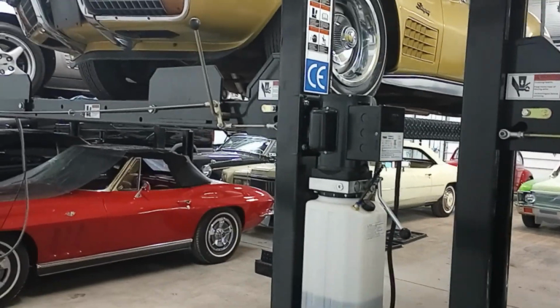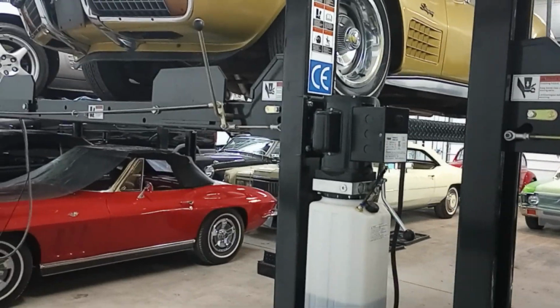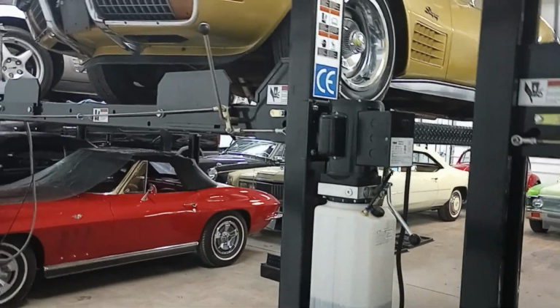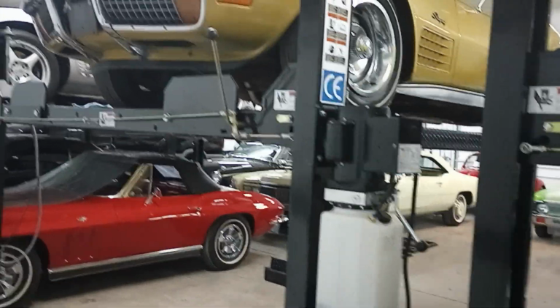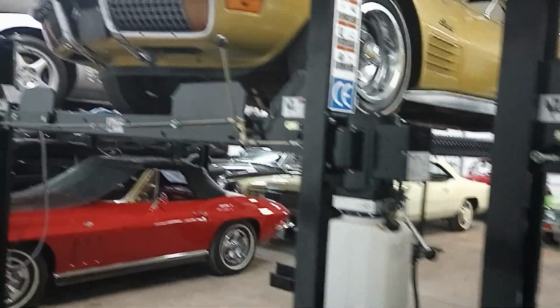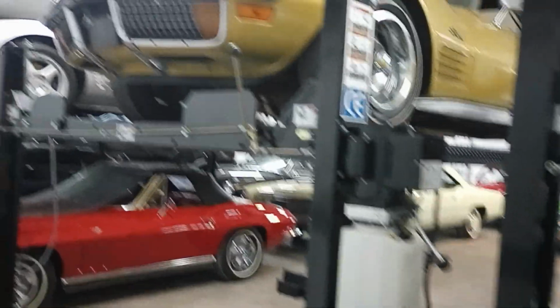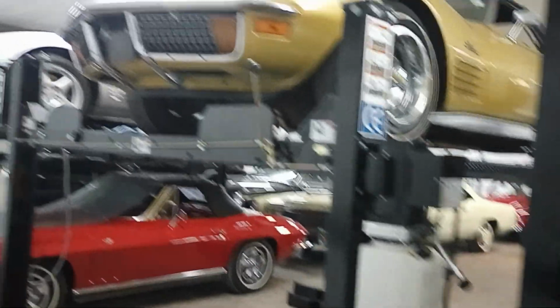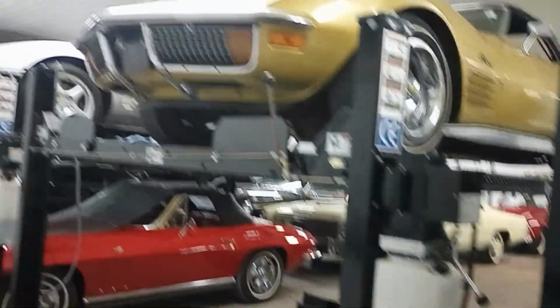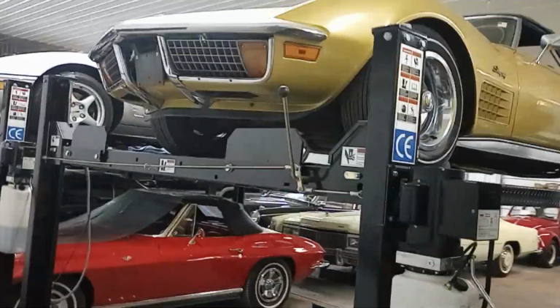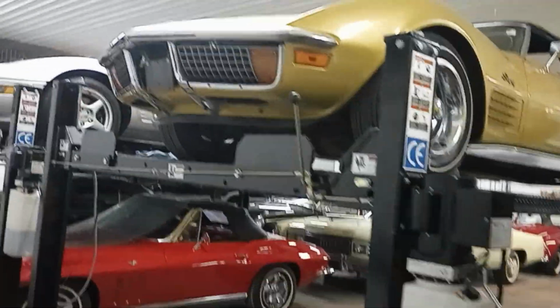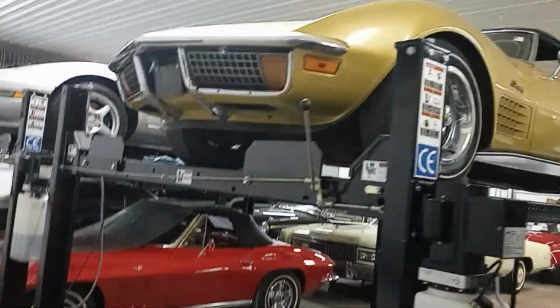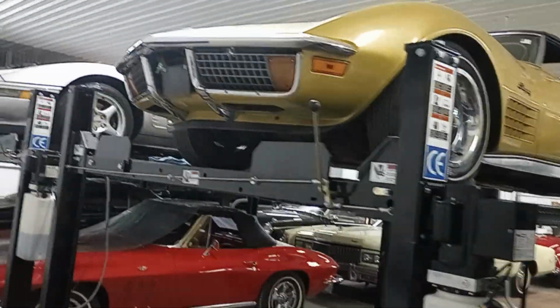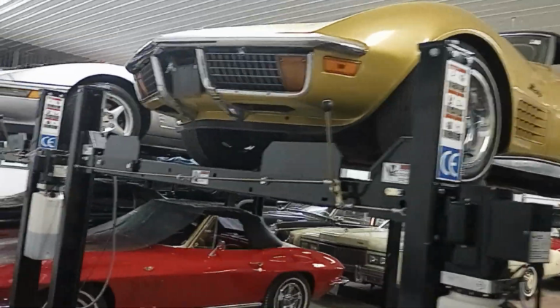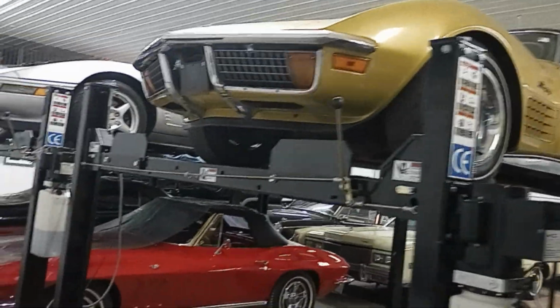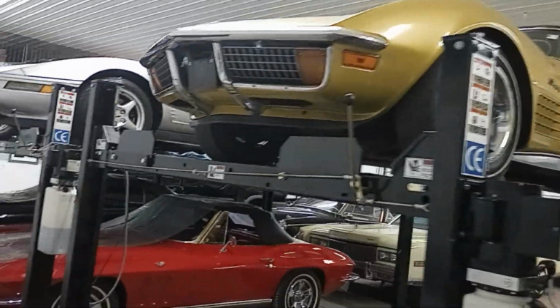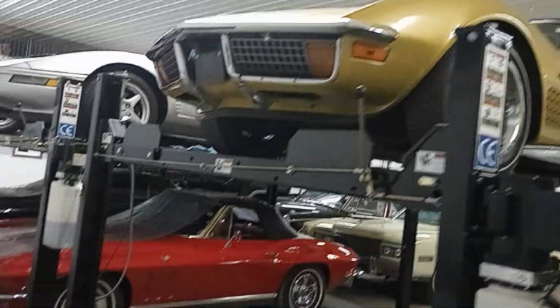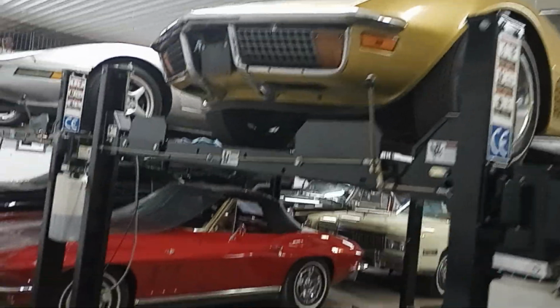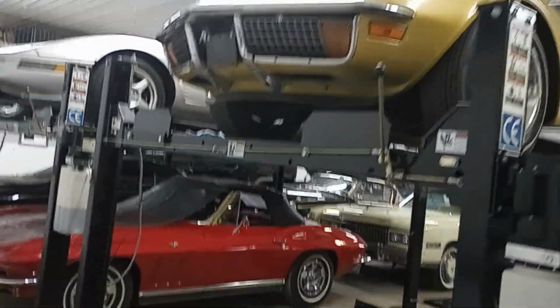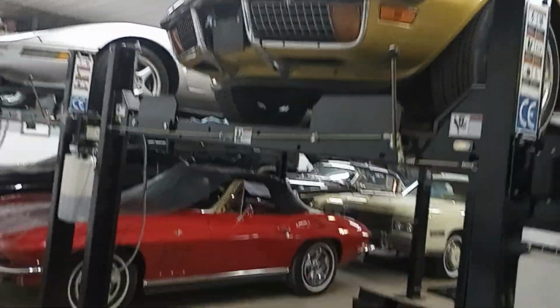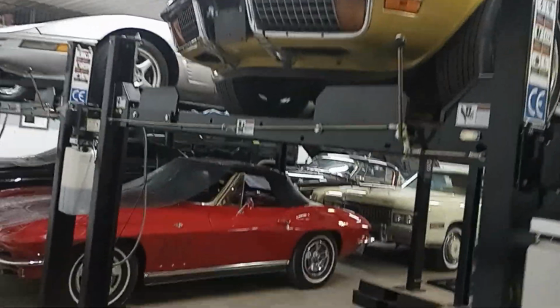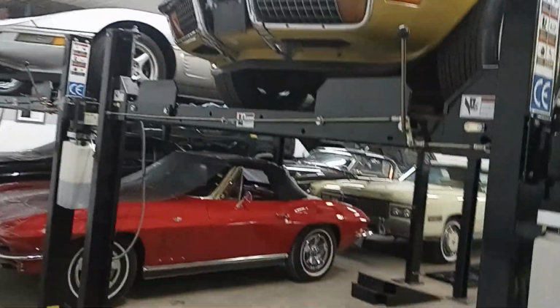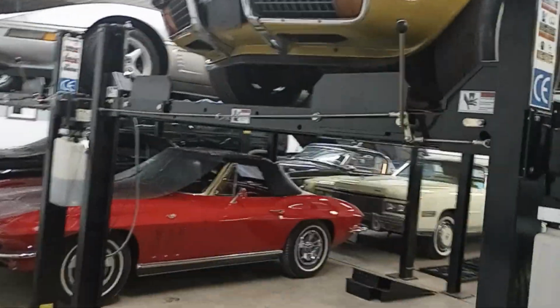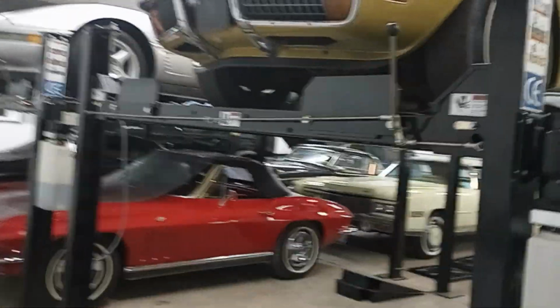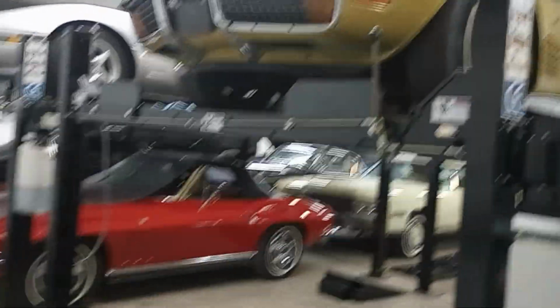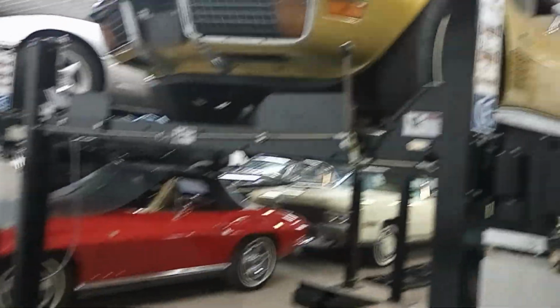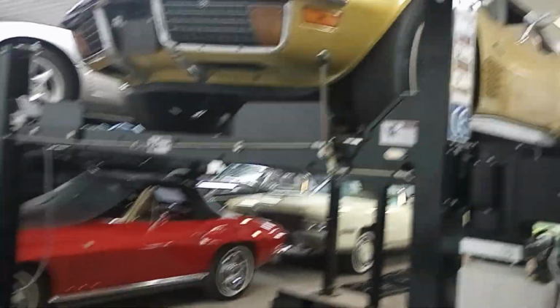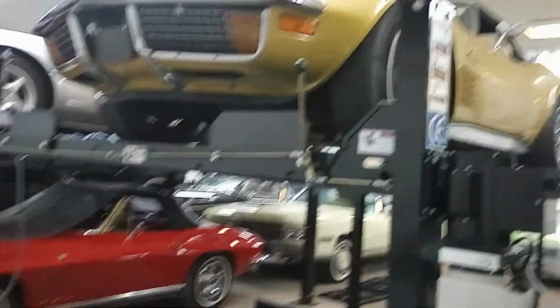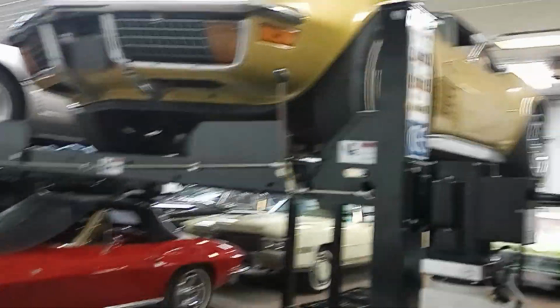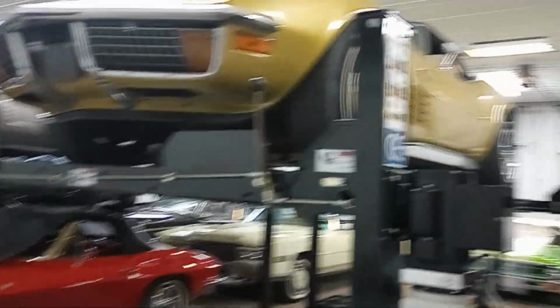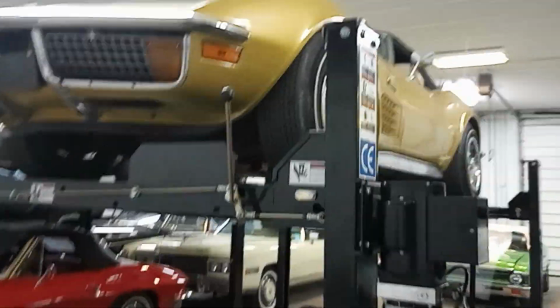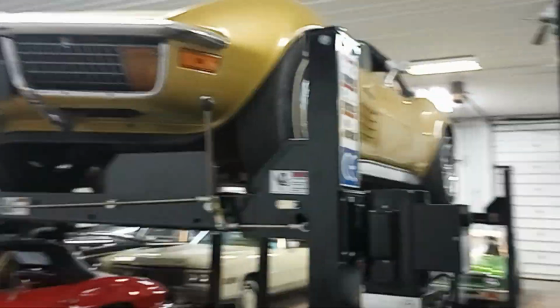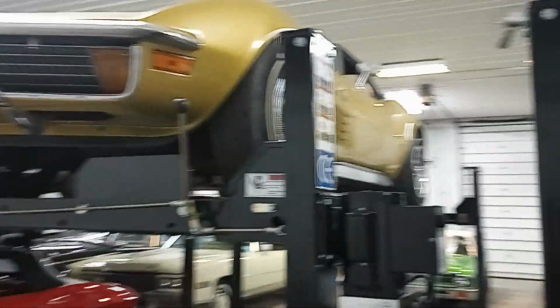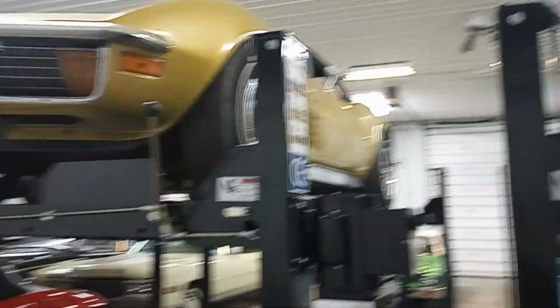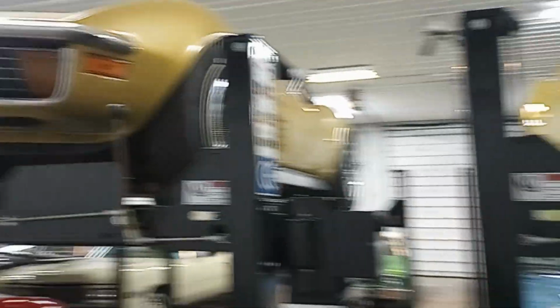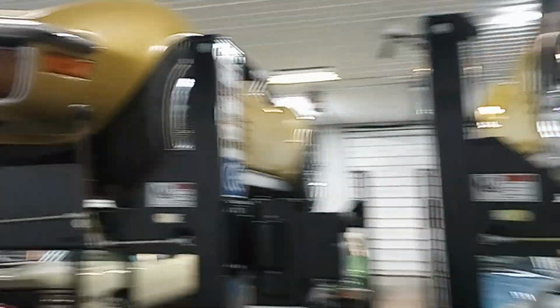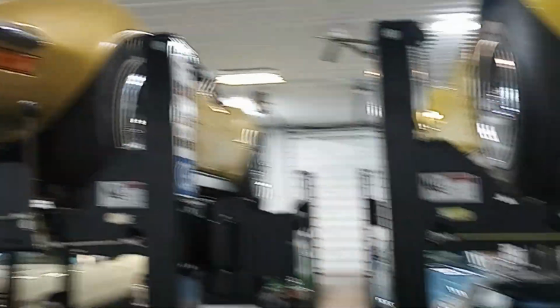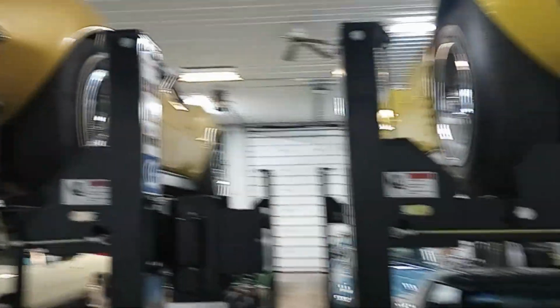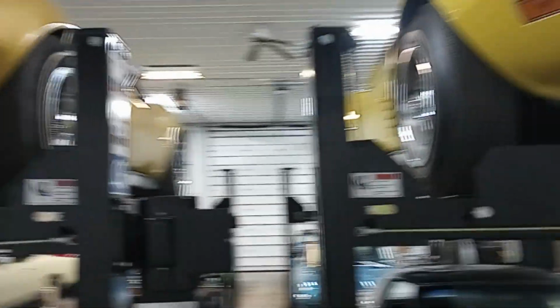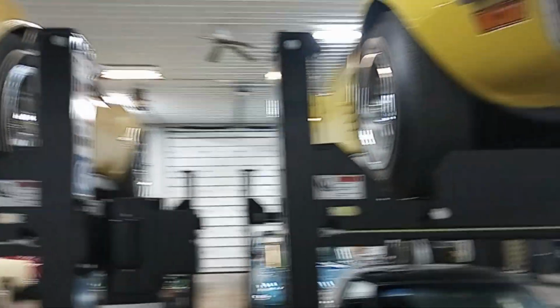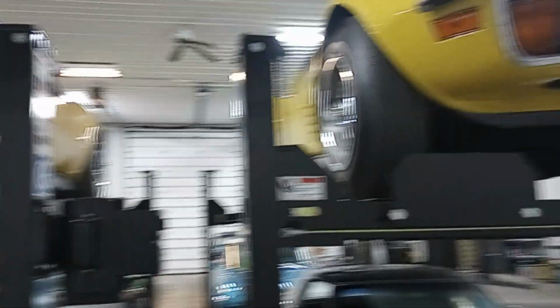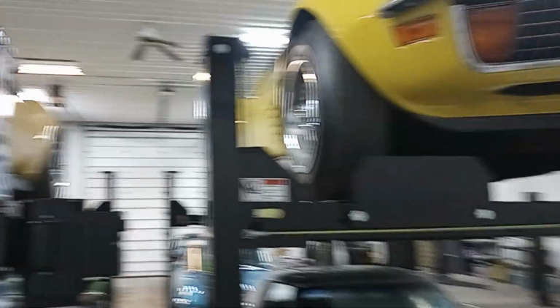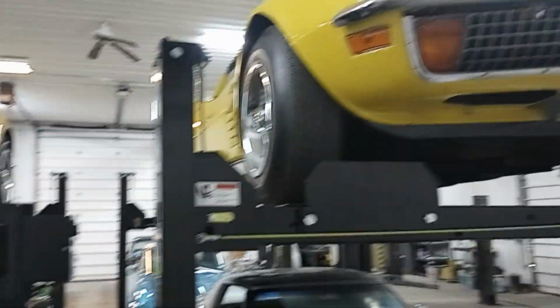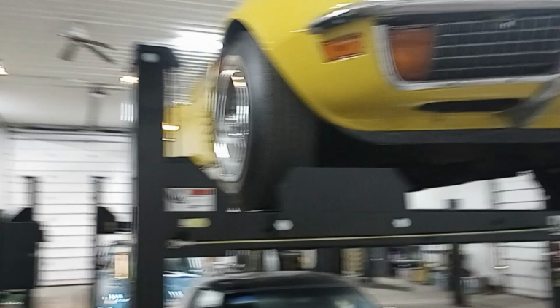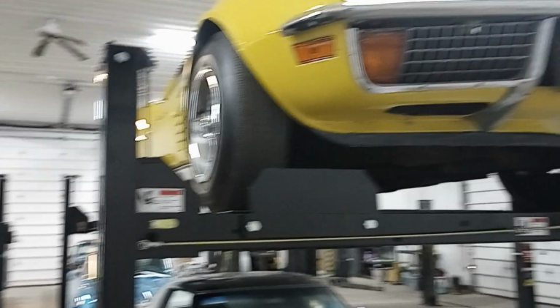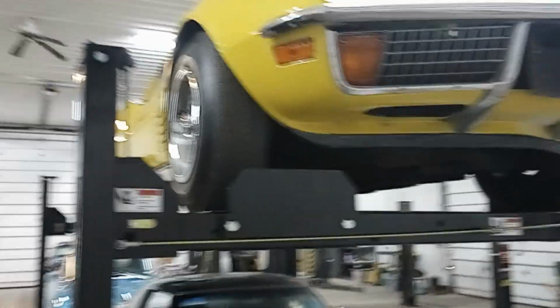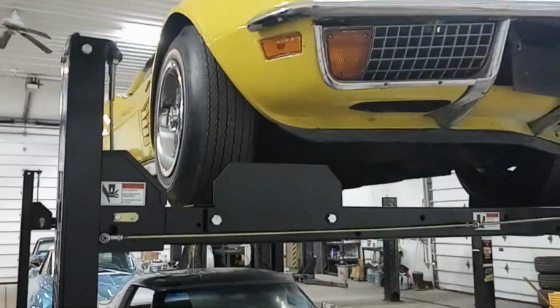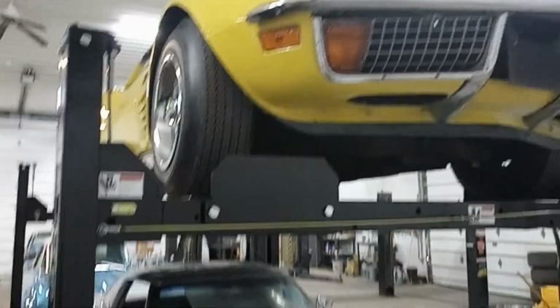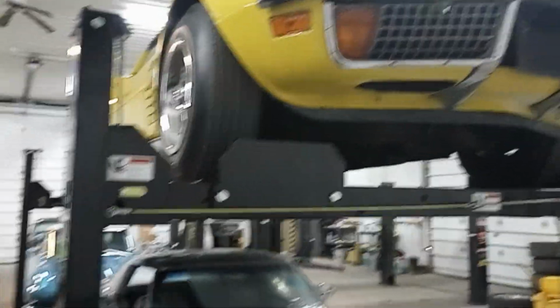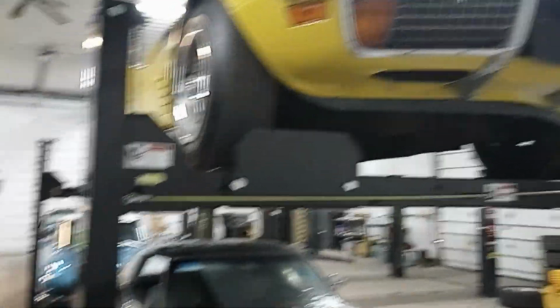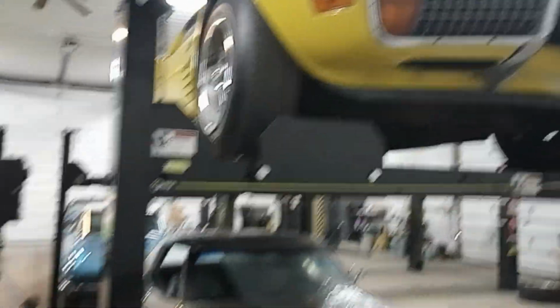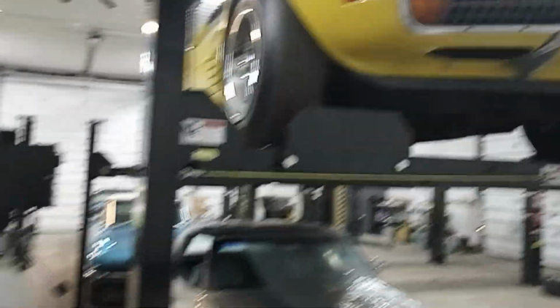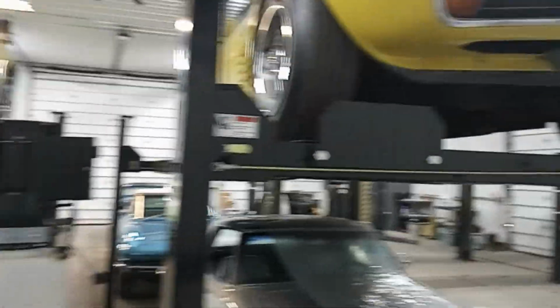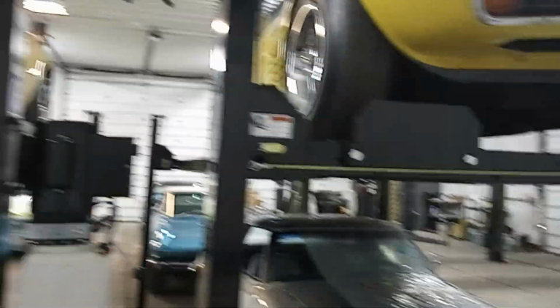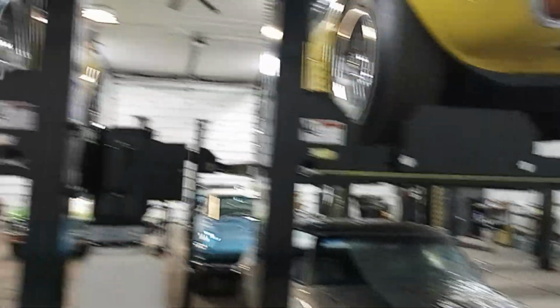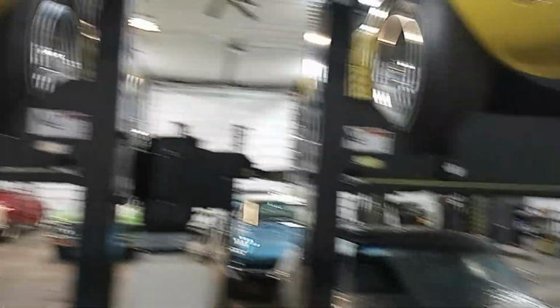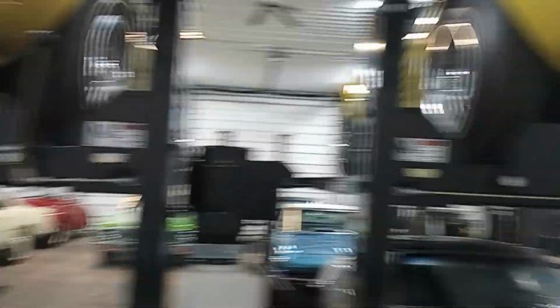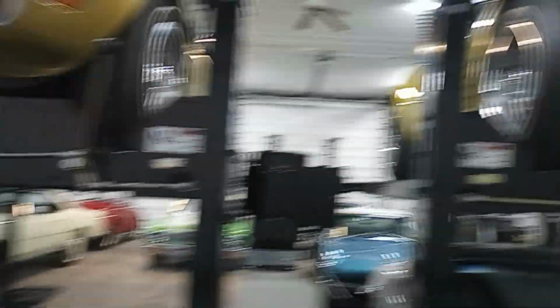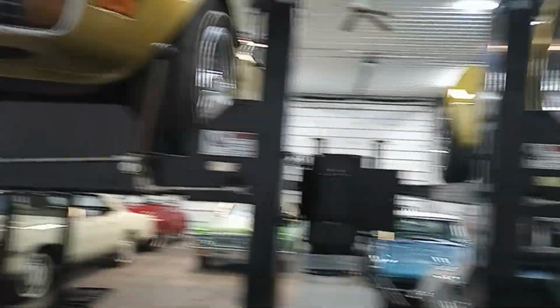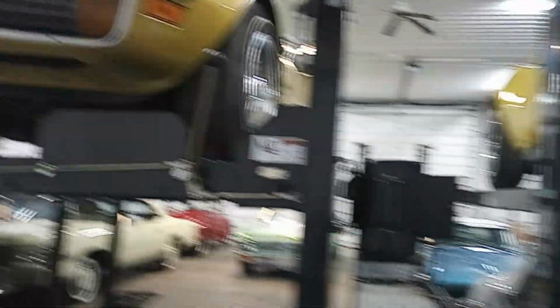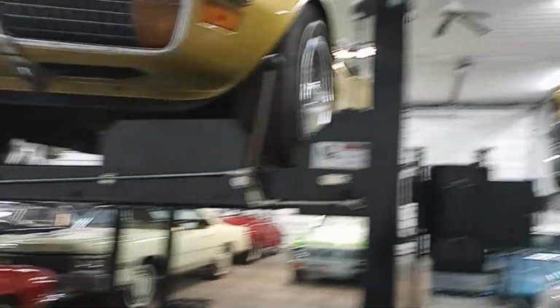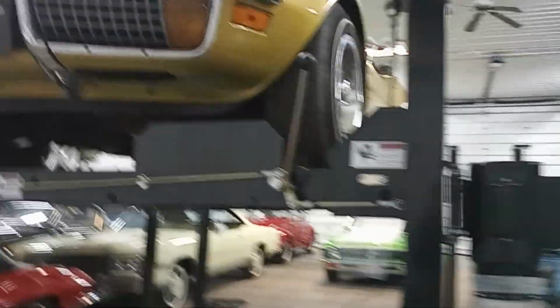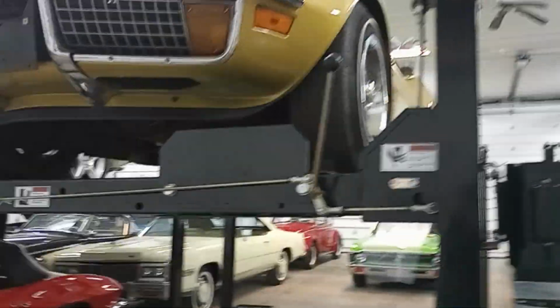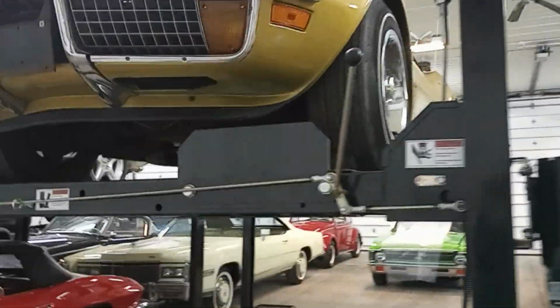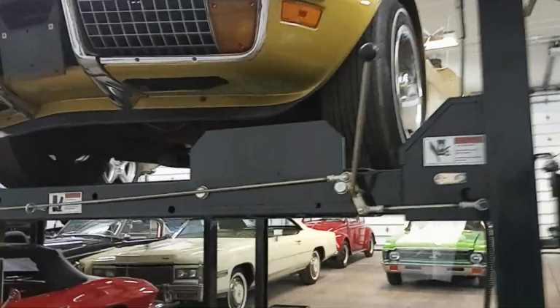Guys, Rich at the Collector Car Gallery Warehouse. This is one of our warehouses out in Fort Wayne, Indiana.